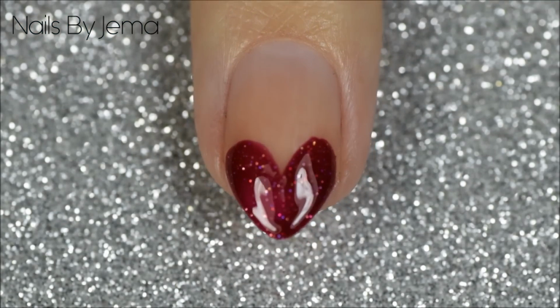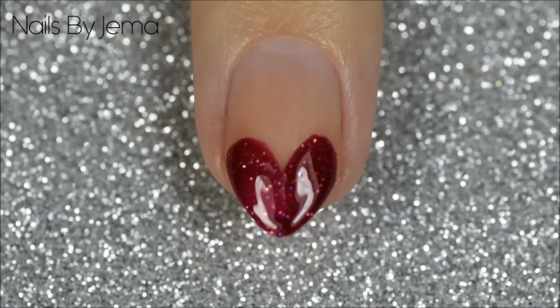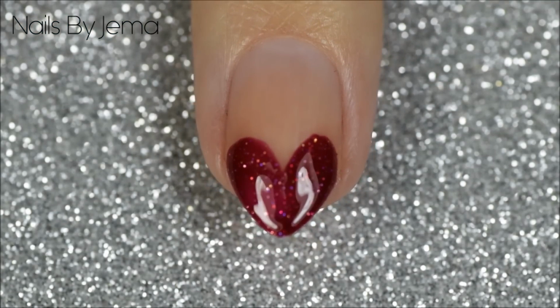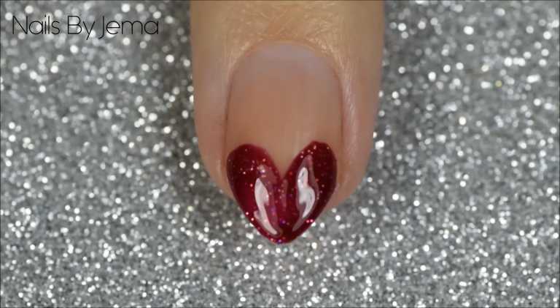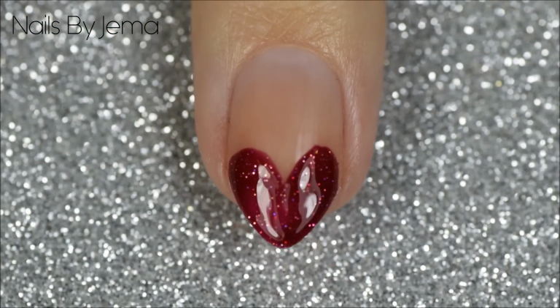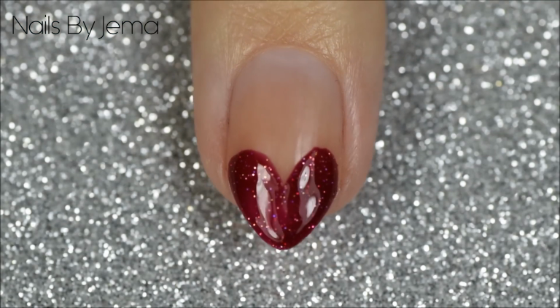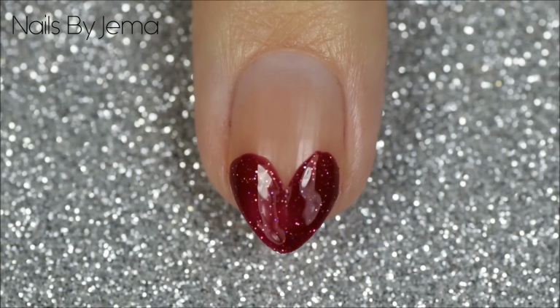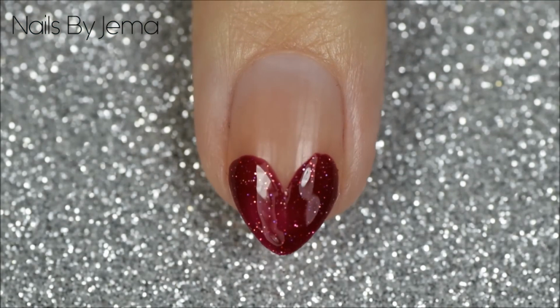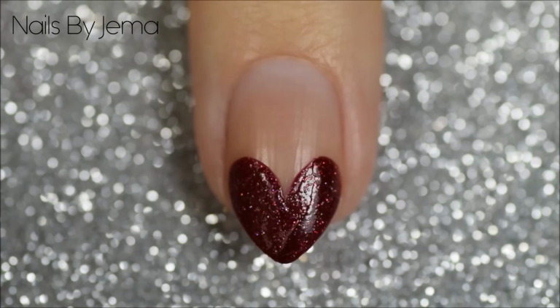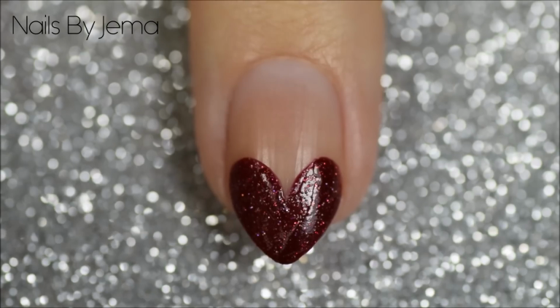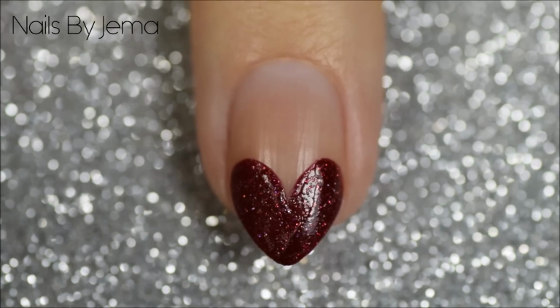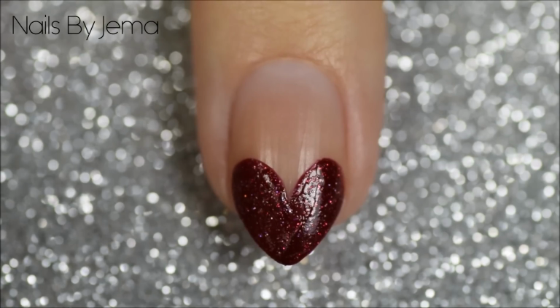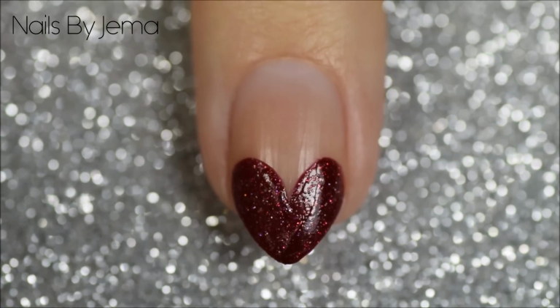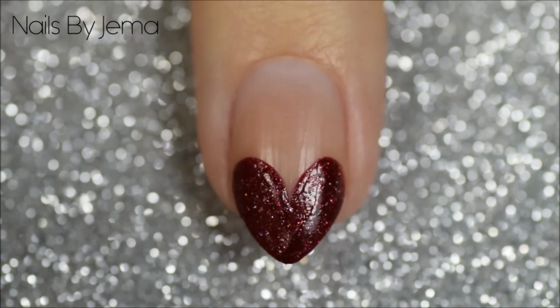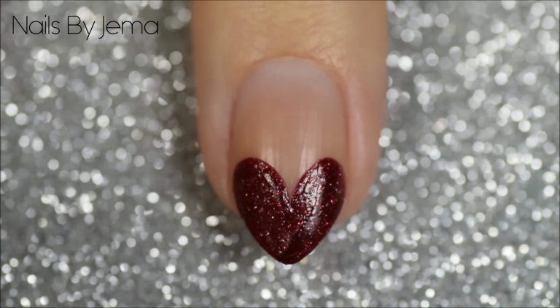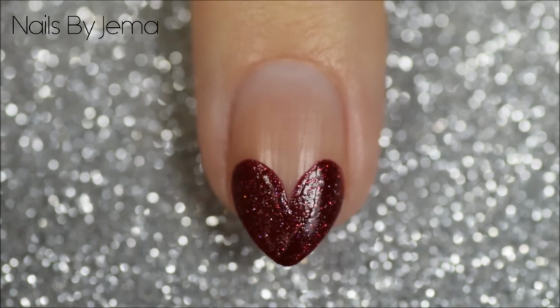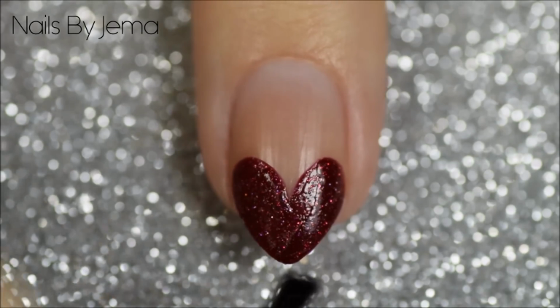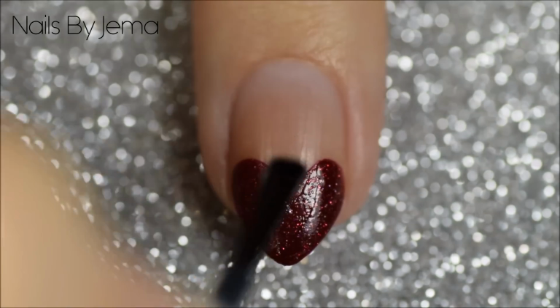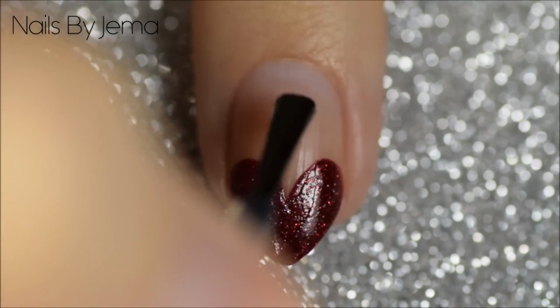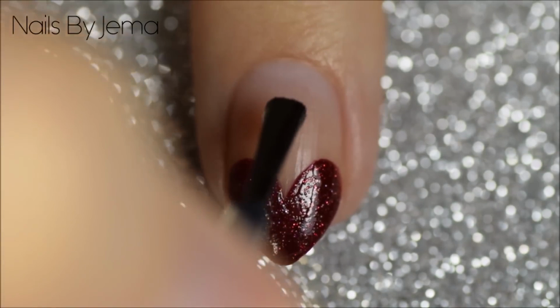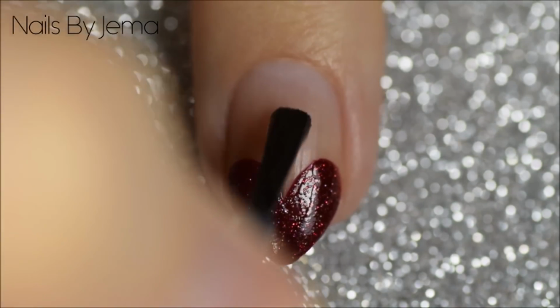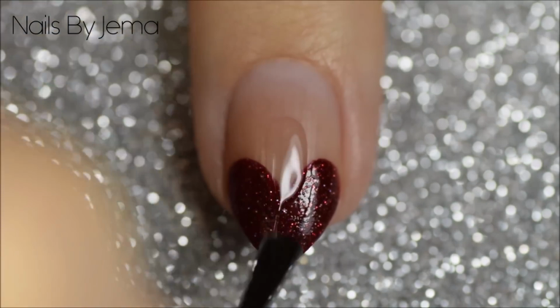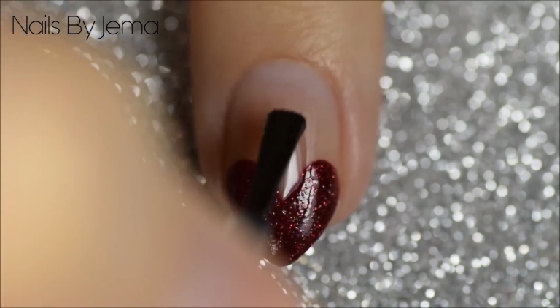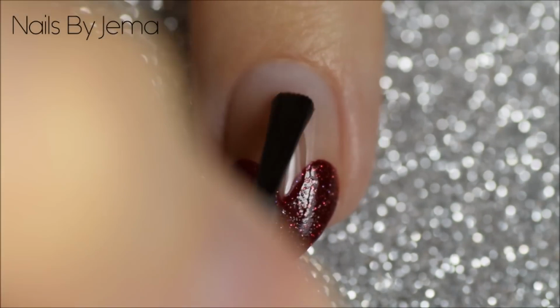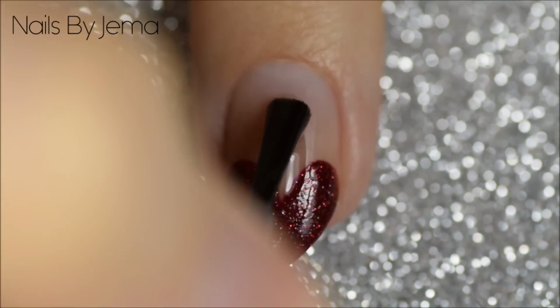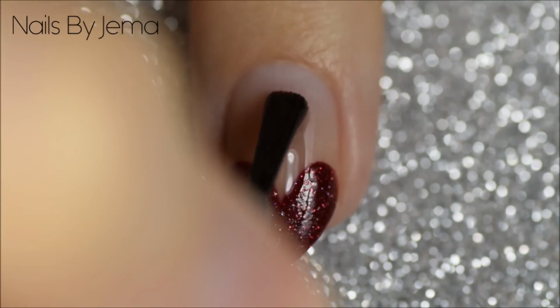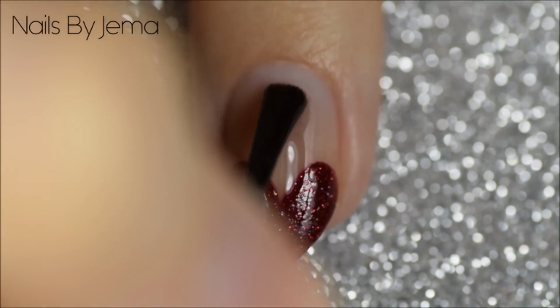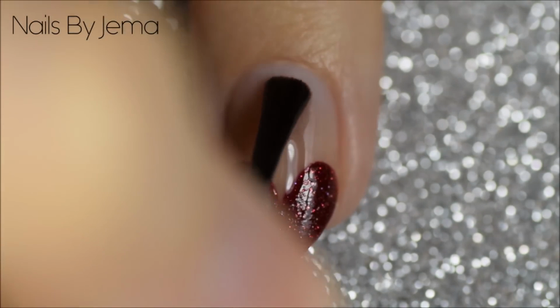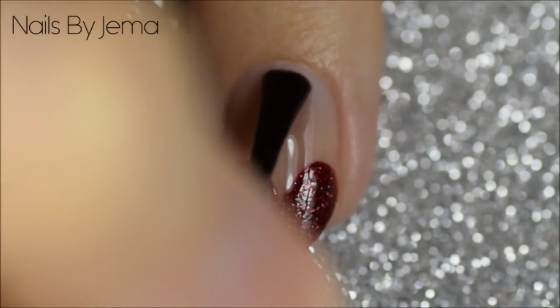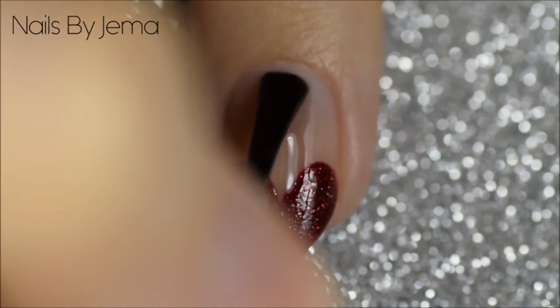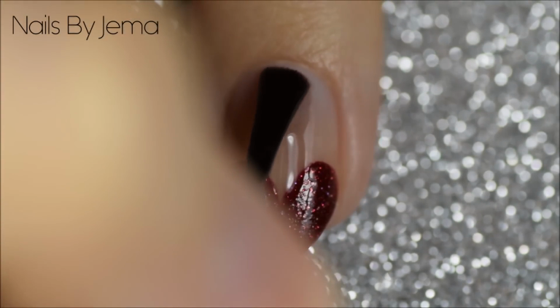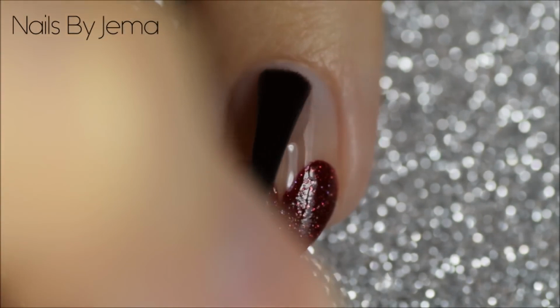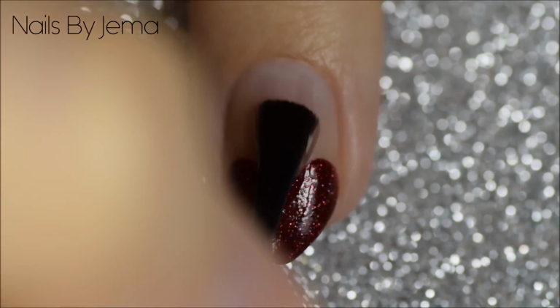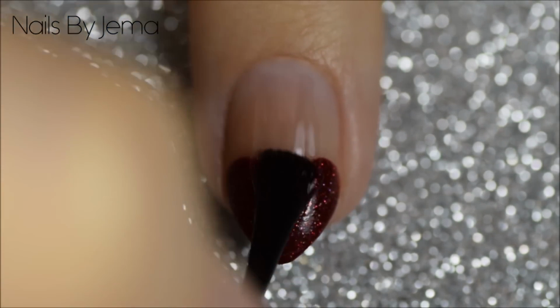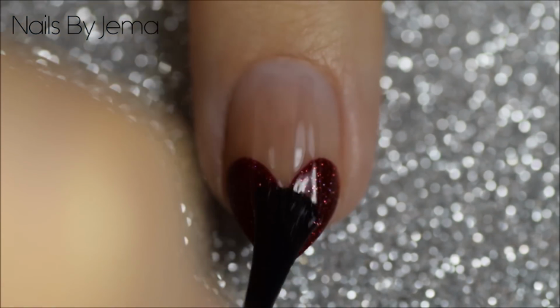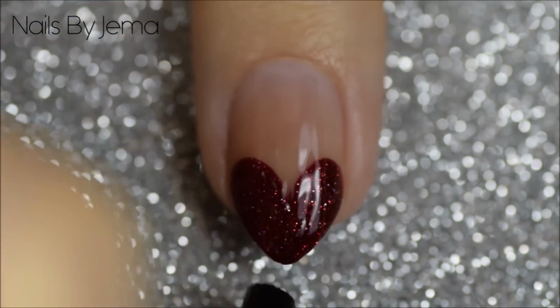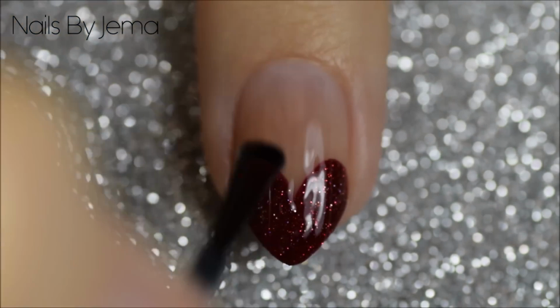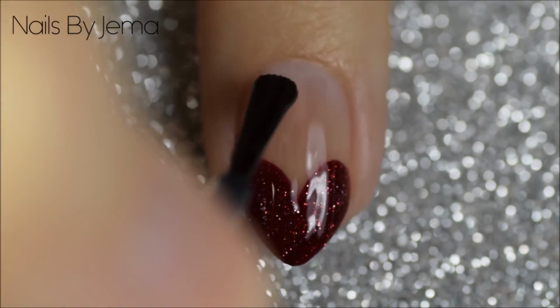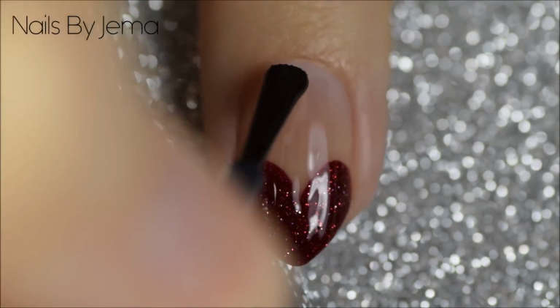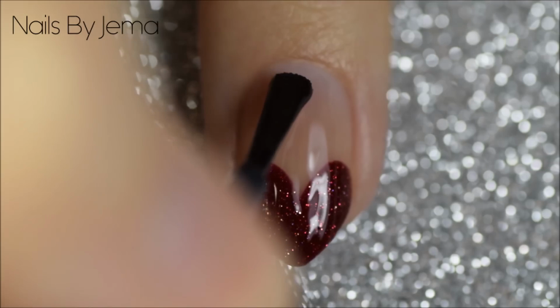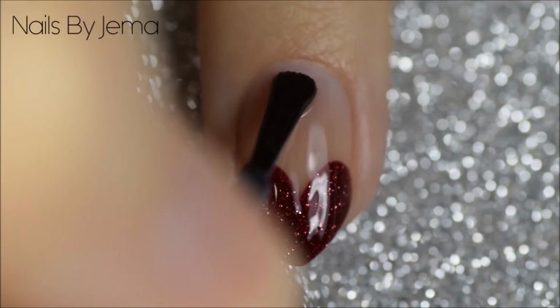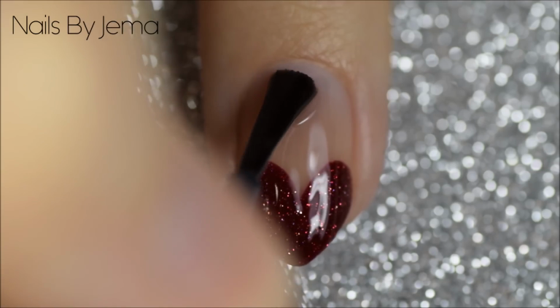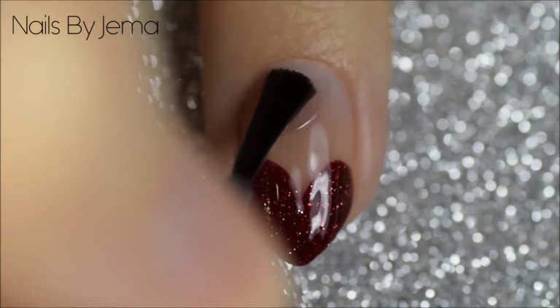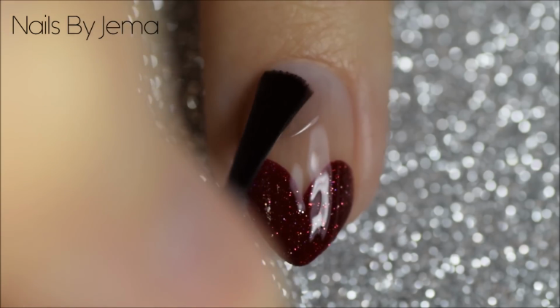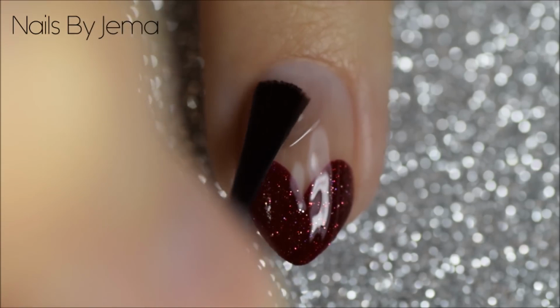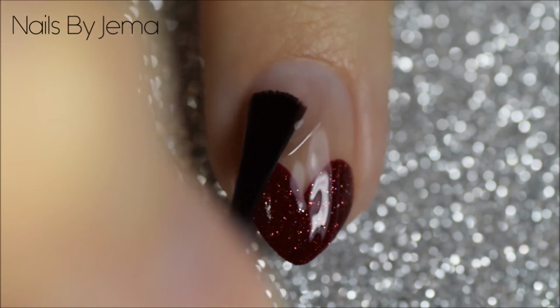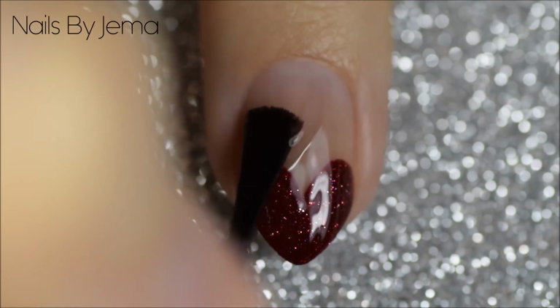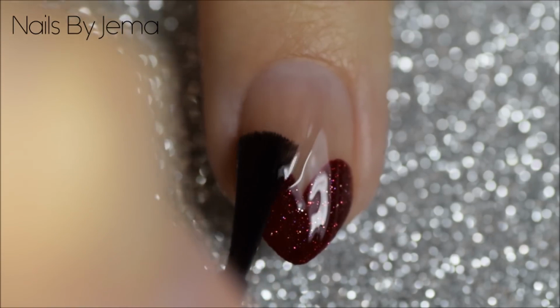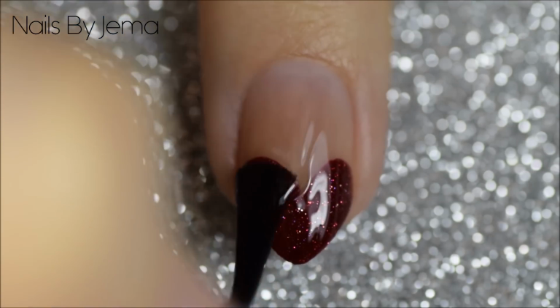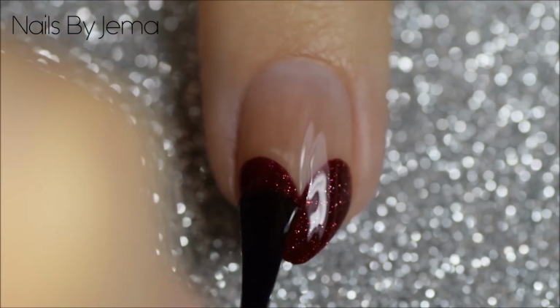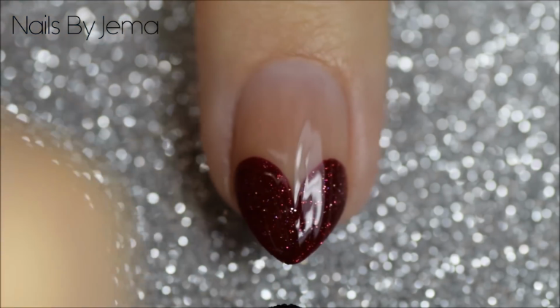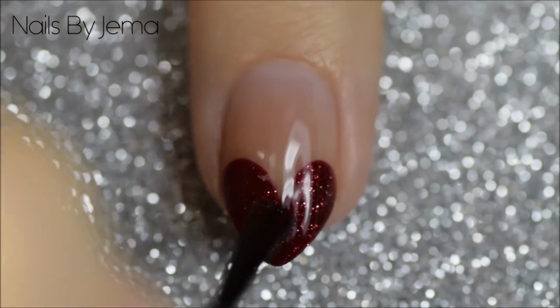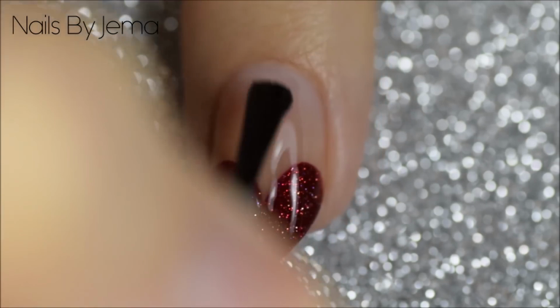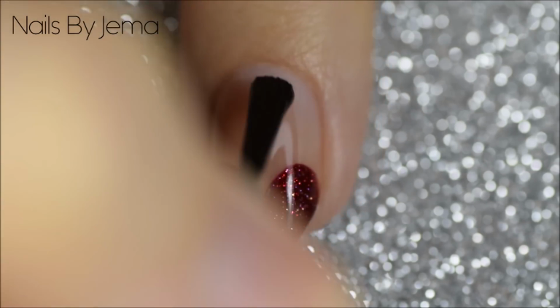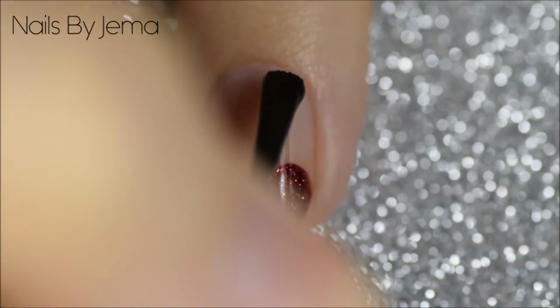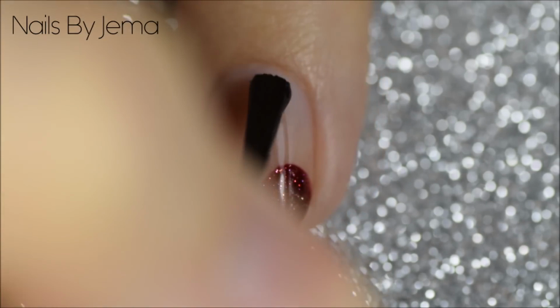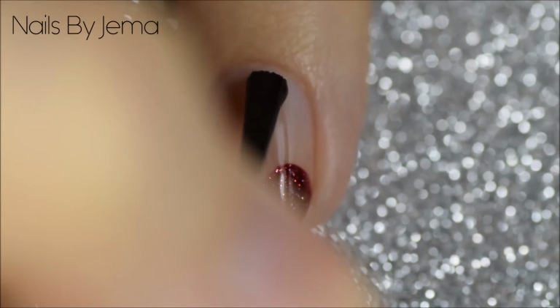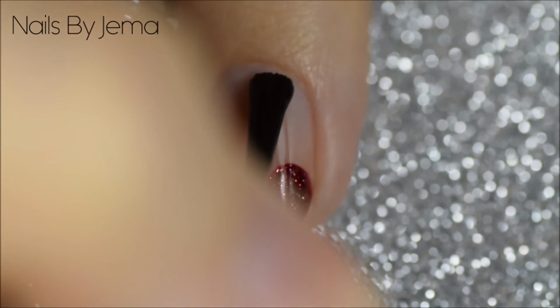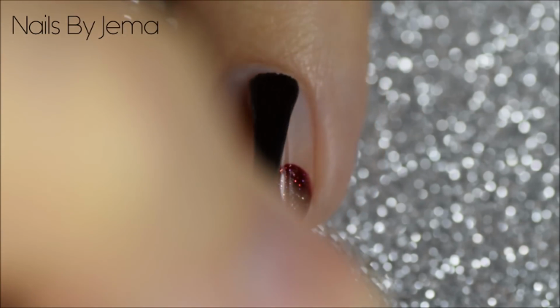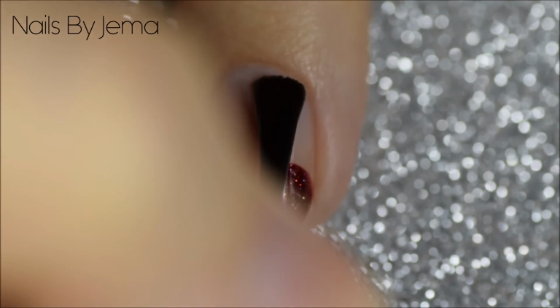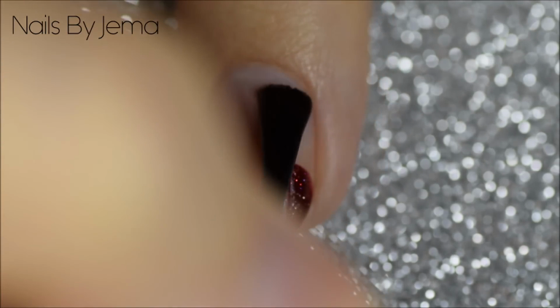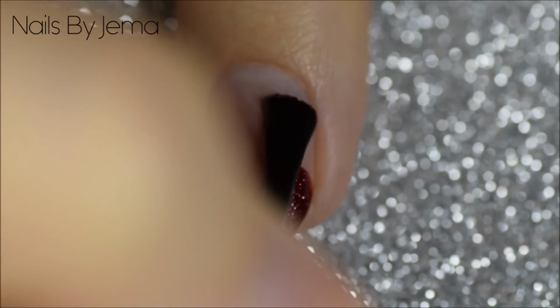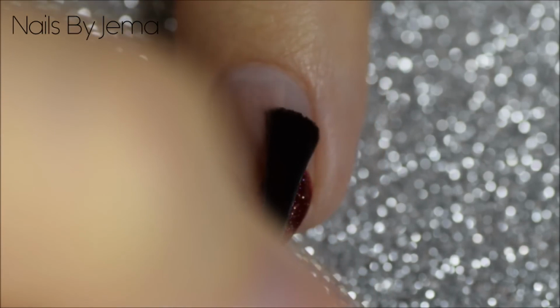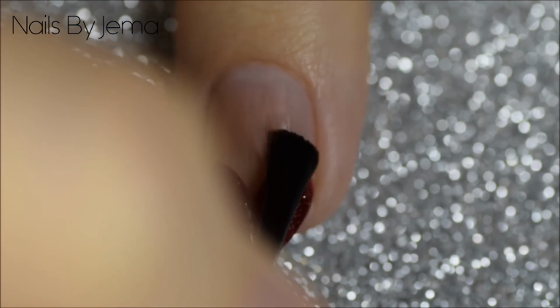When the heart has dried, add a top coat to the entire nail to smooth down any bumps and make the surface even. If you don't want to wait for it to dry, use a quick dry top coat instead.